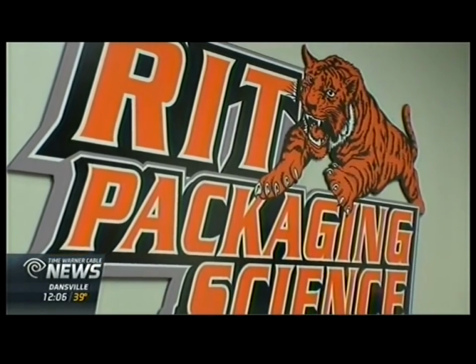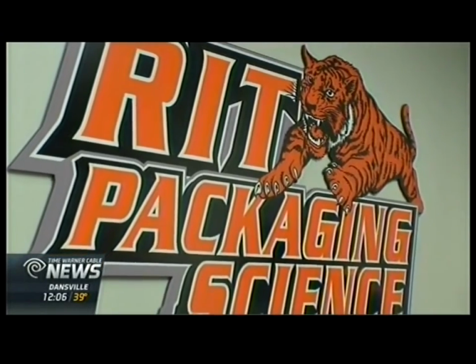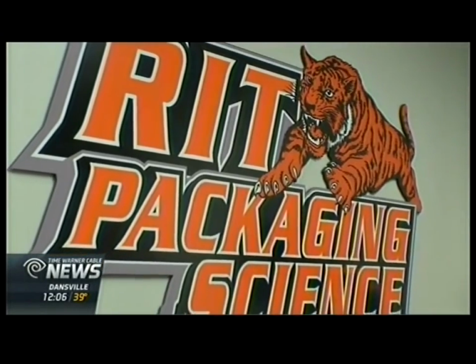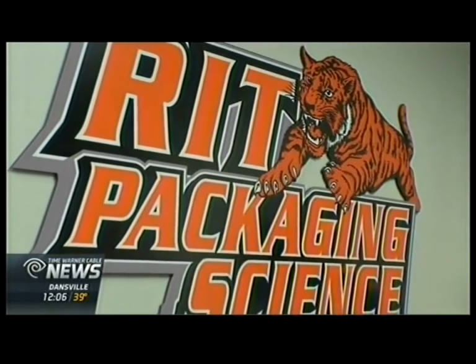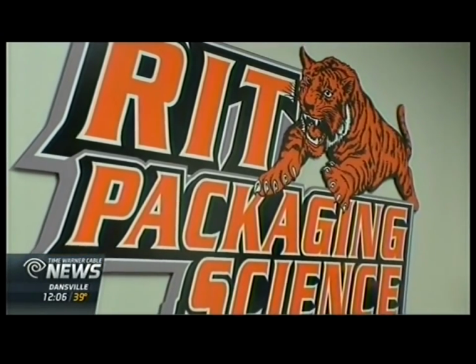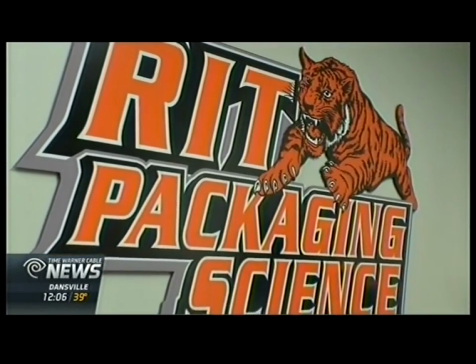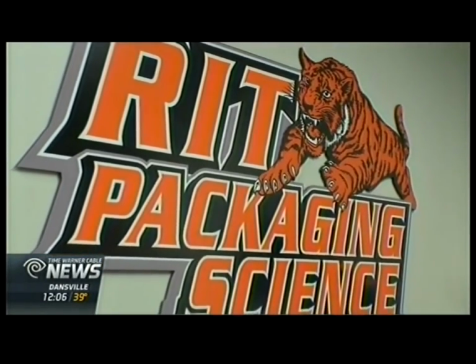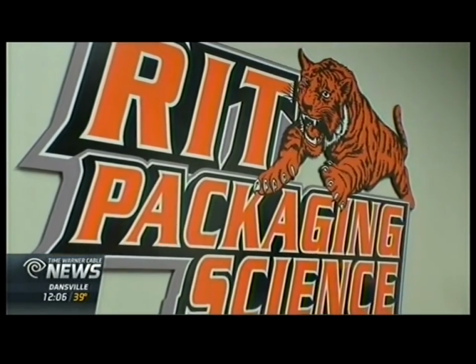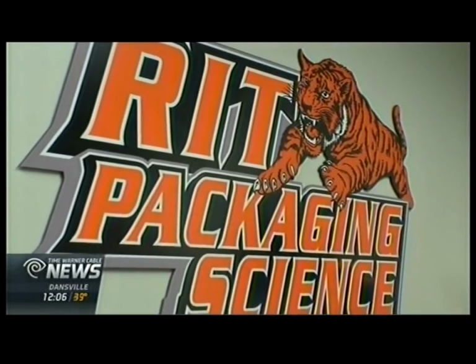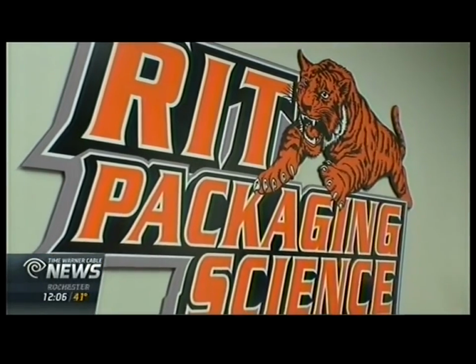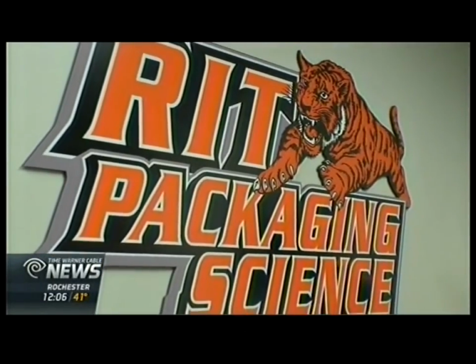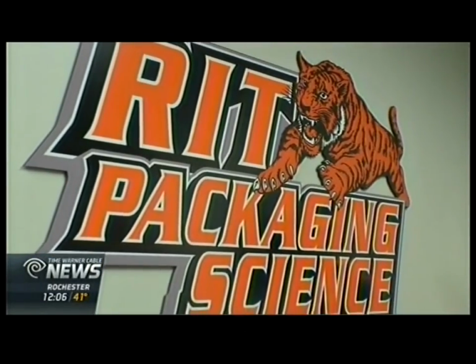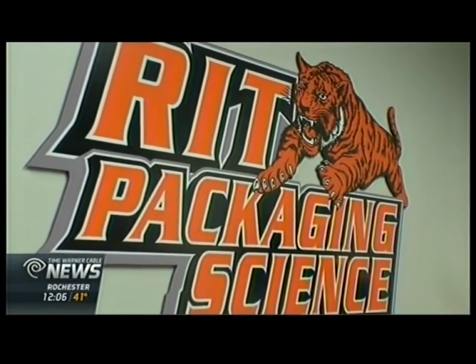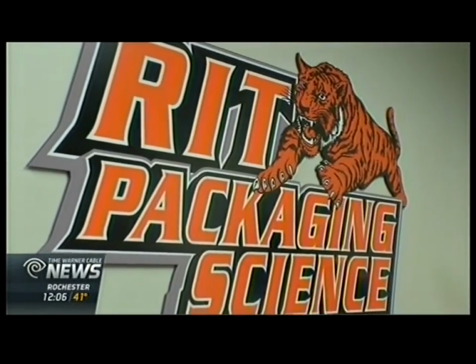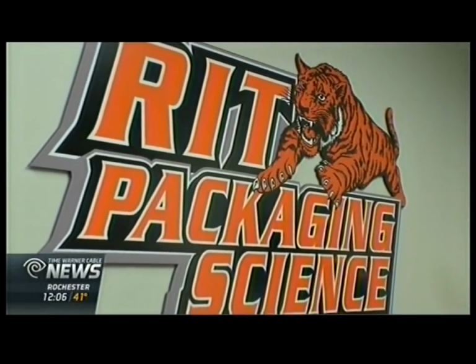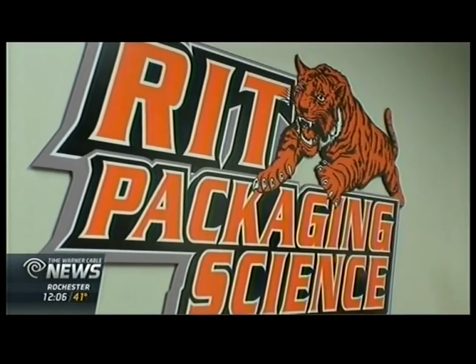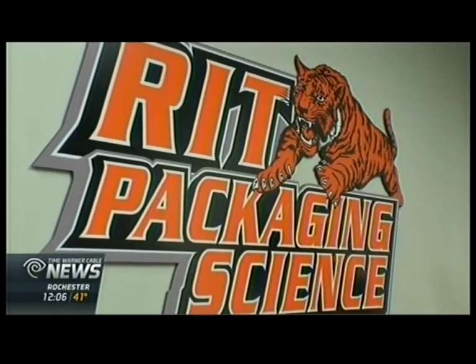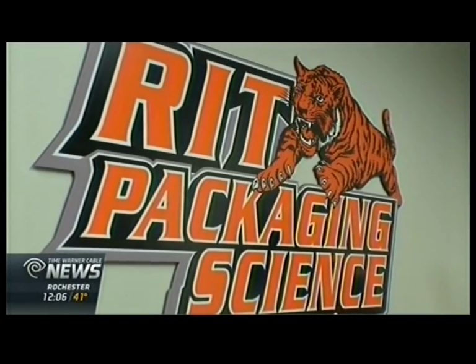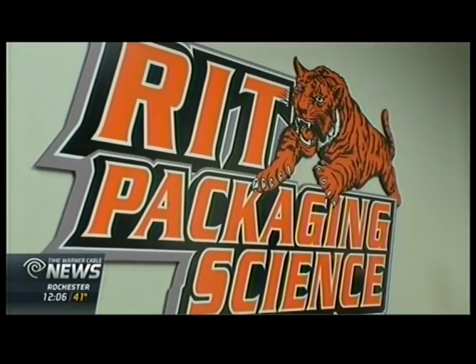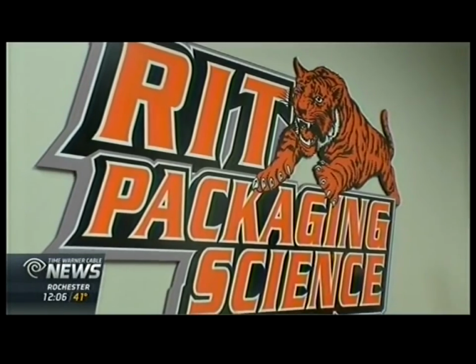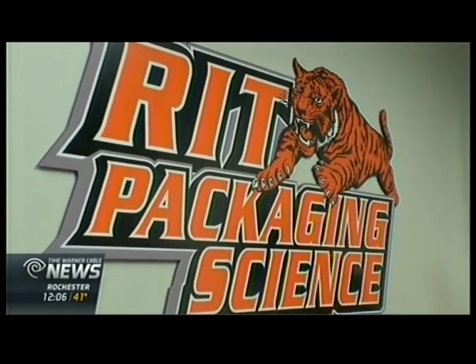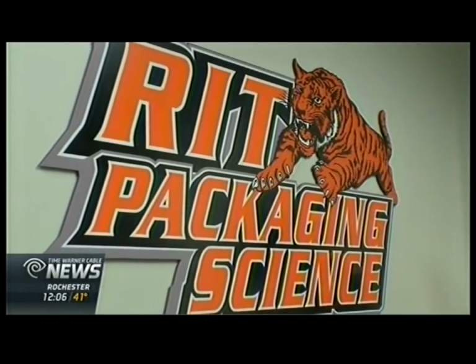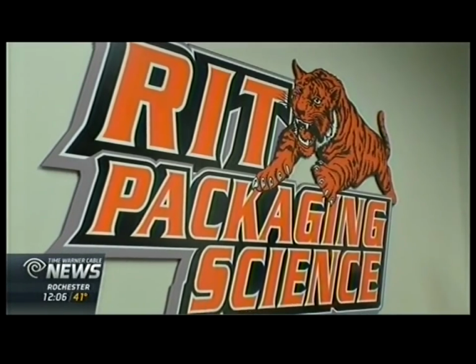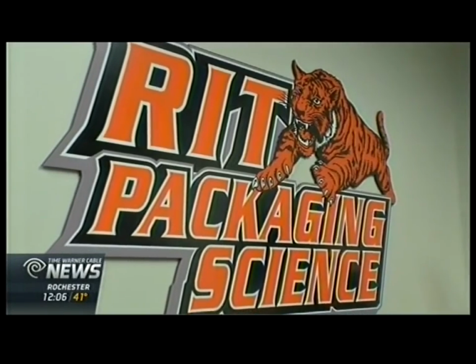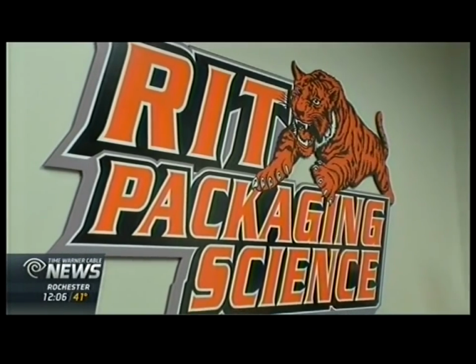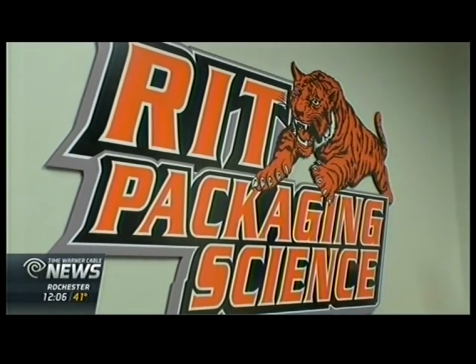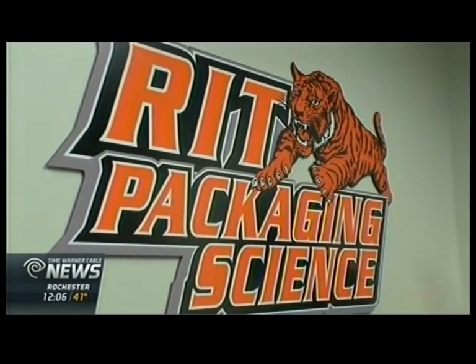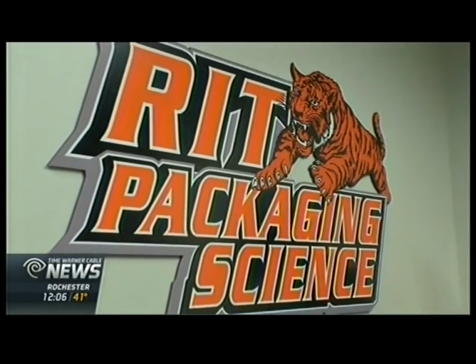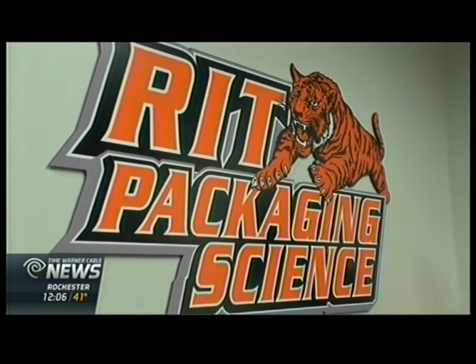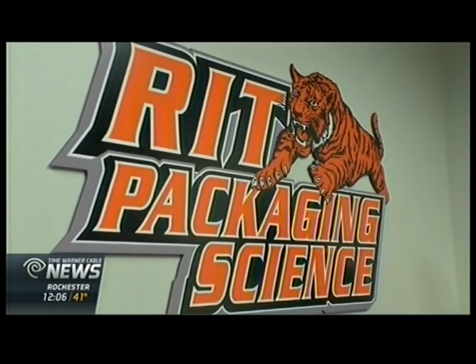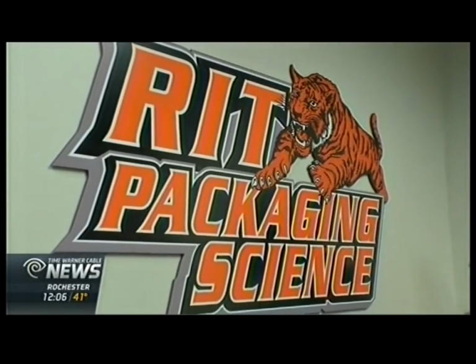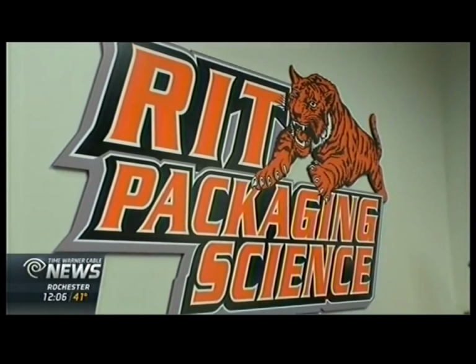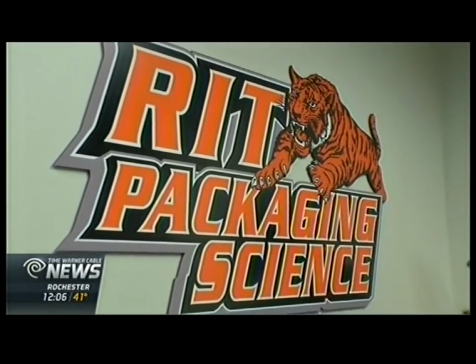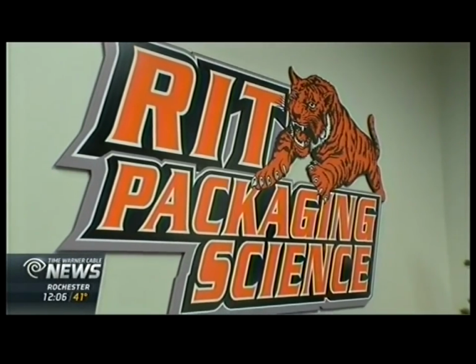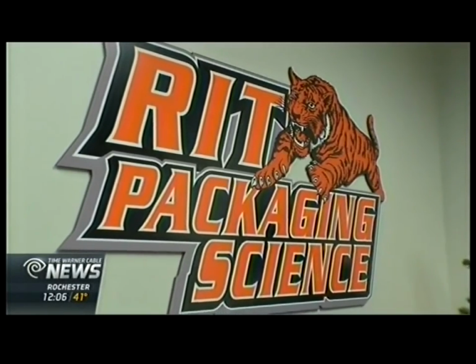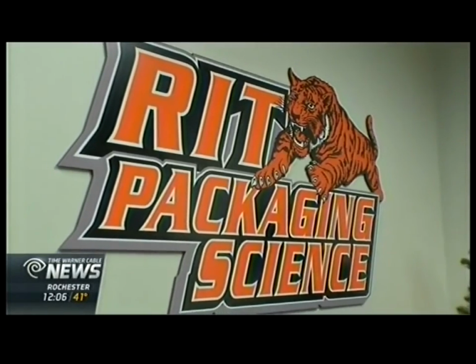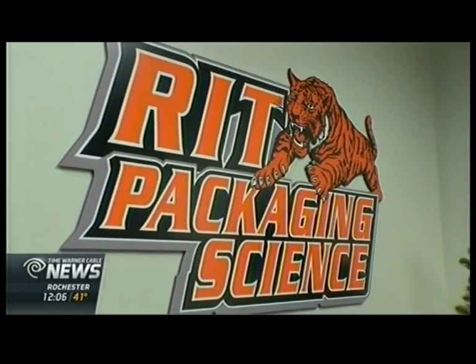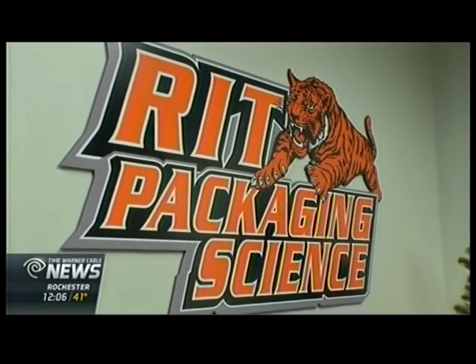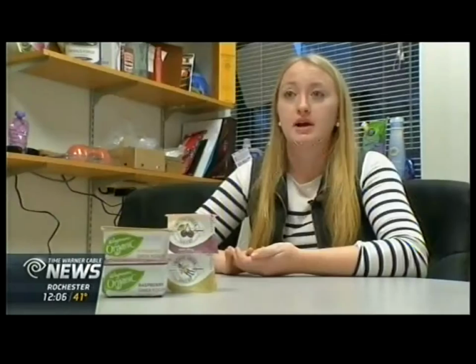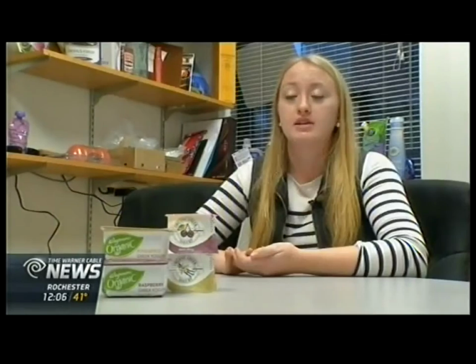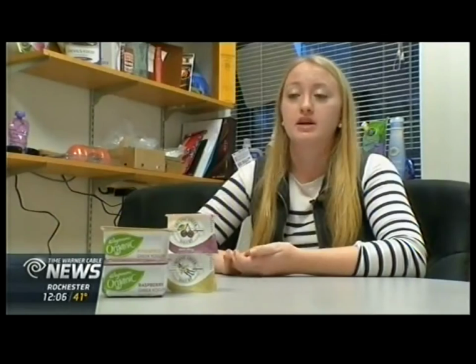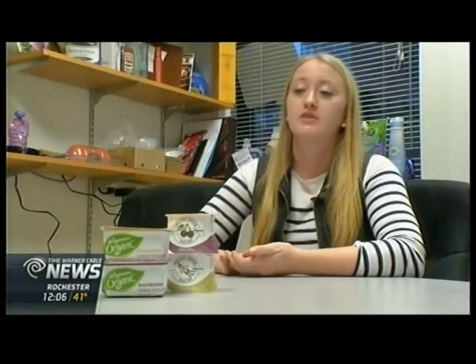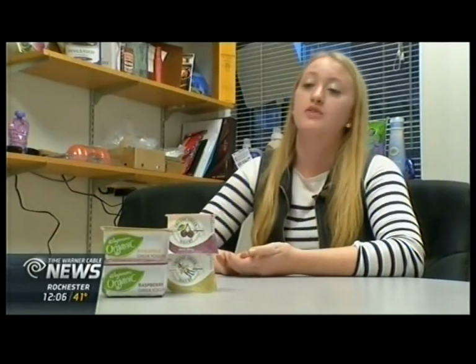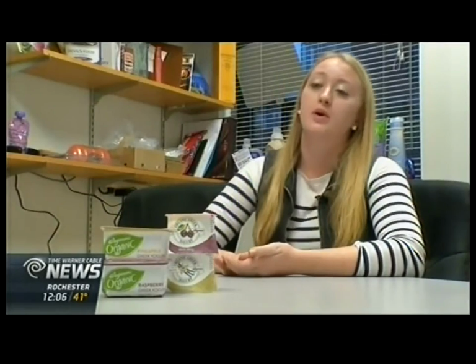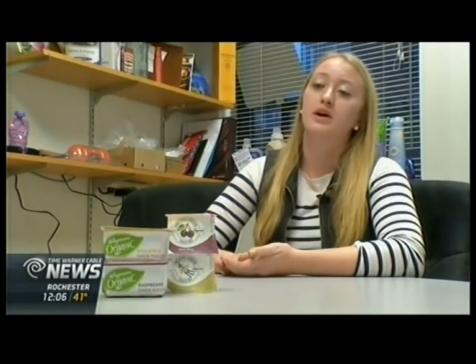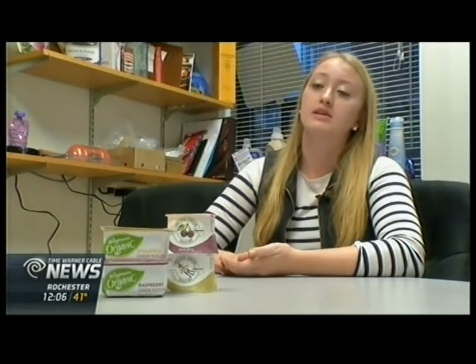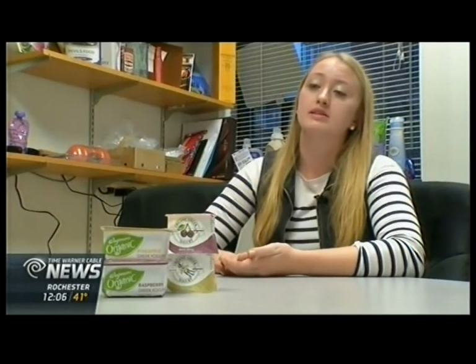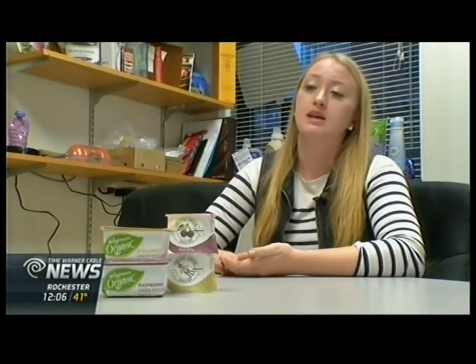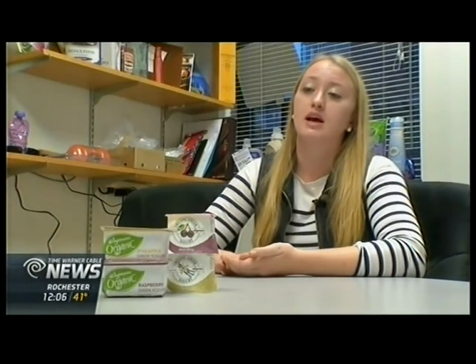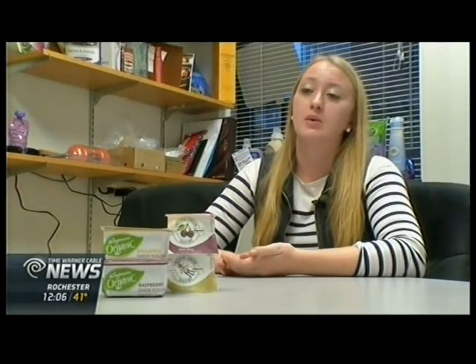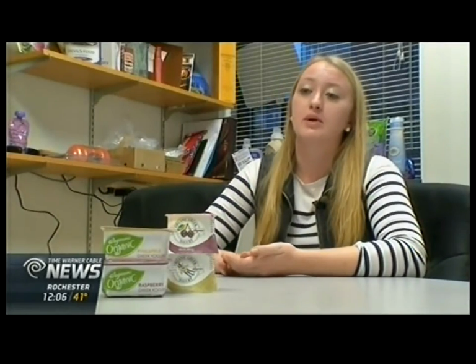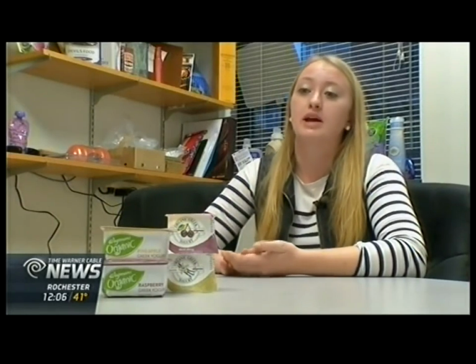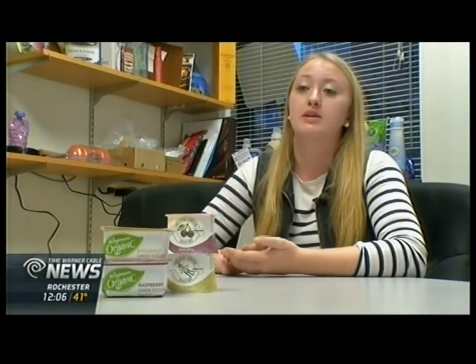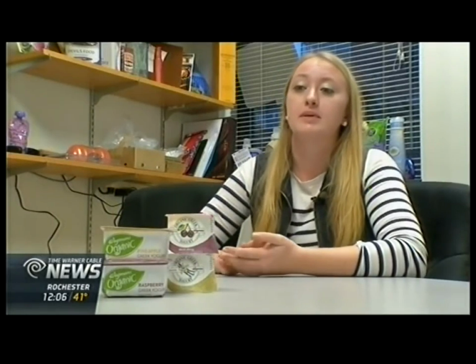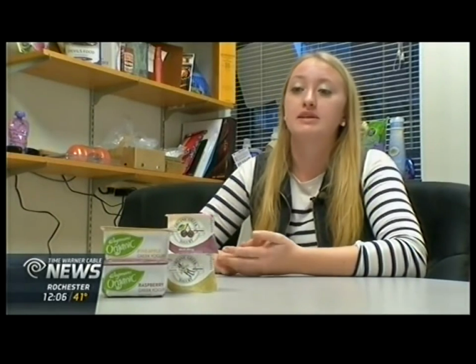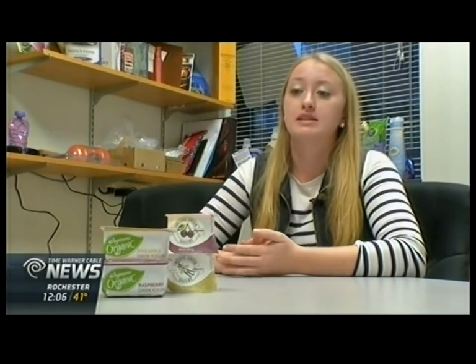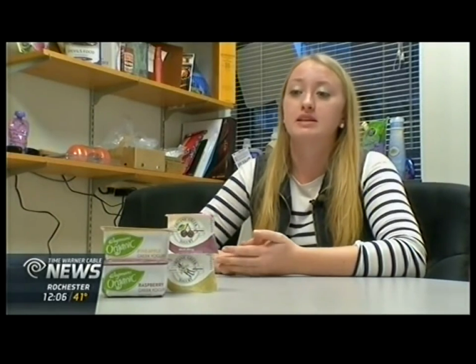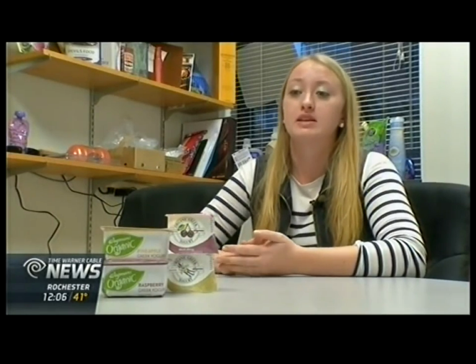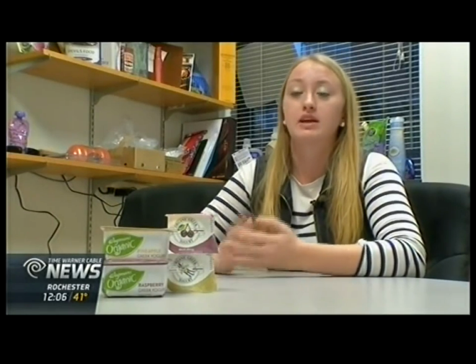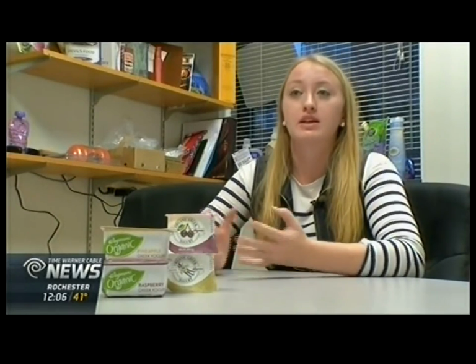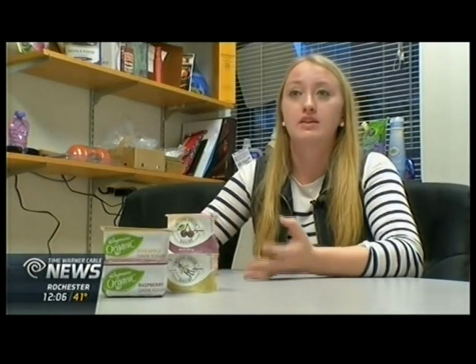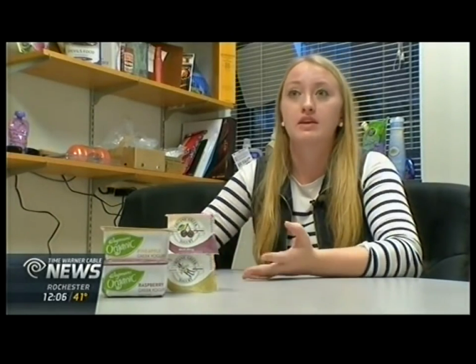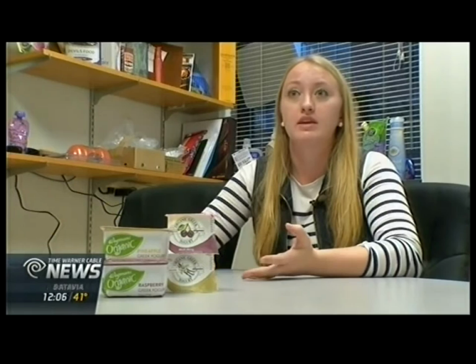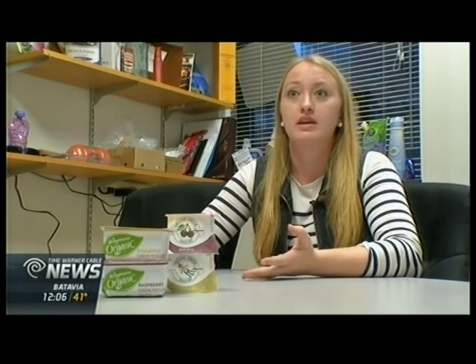Coming up later on Time Warner Cable News, we'll hear from the winning students and when variations of their products will hit store shelves.